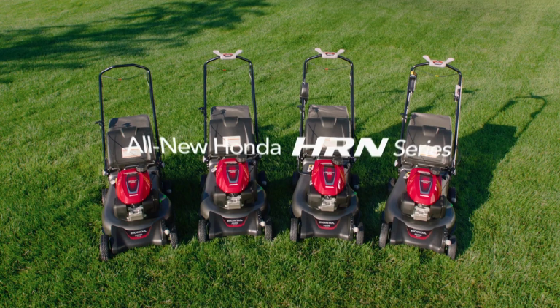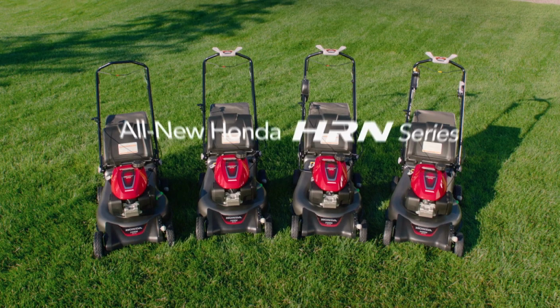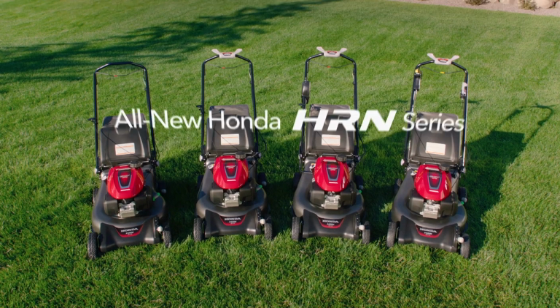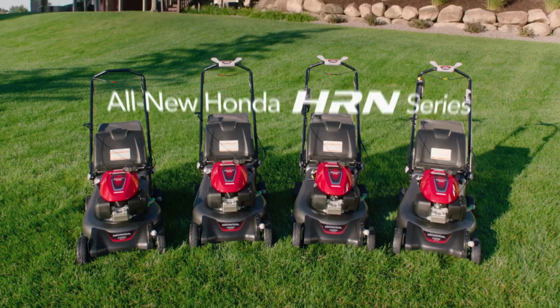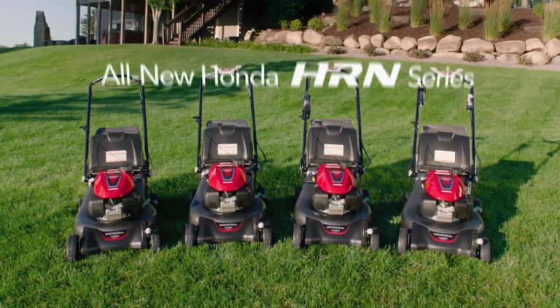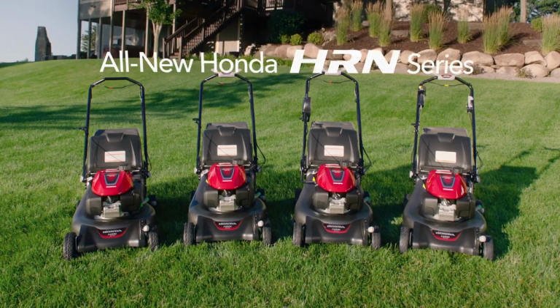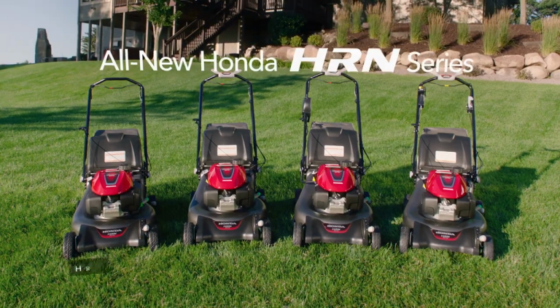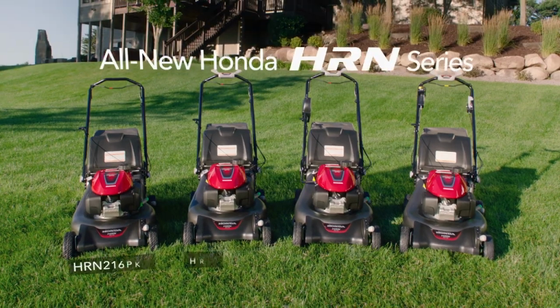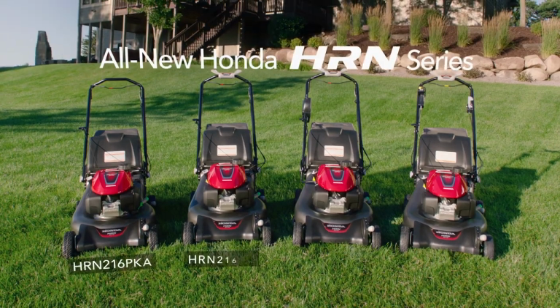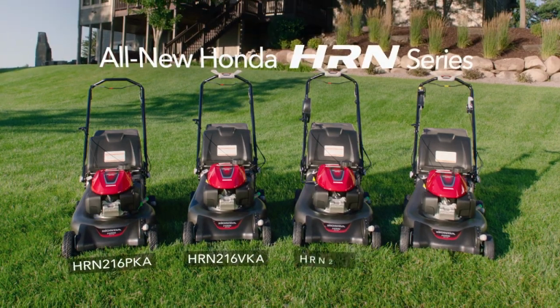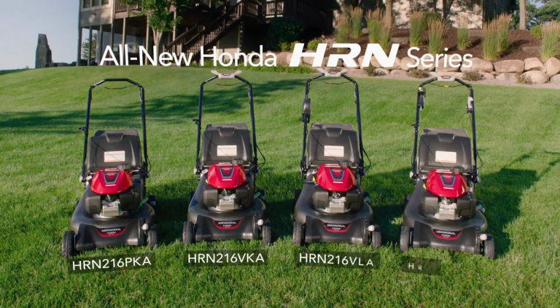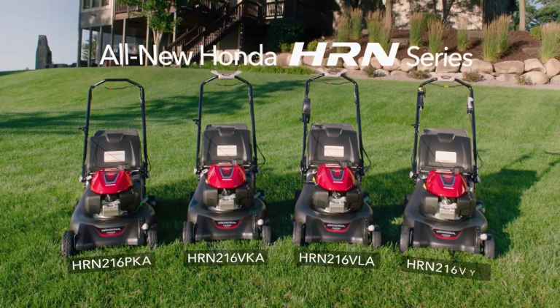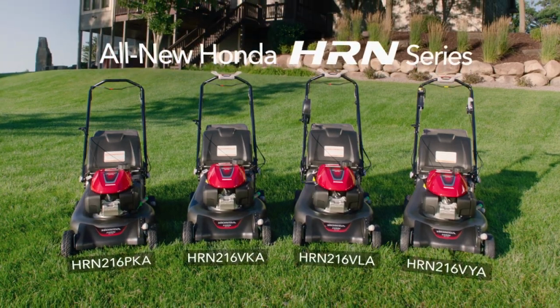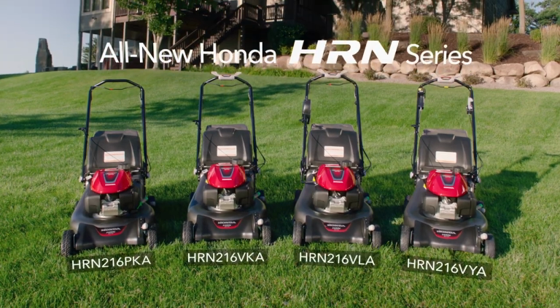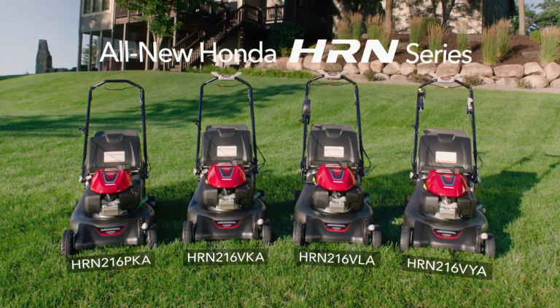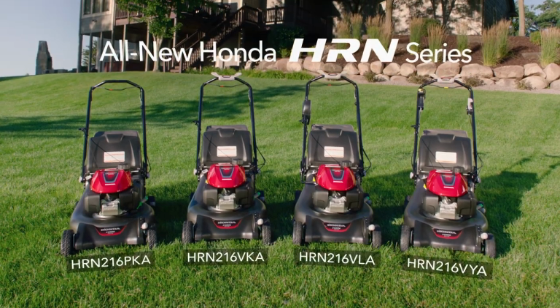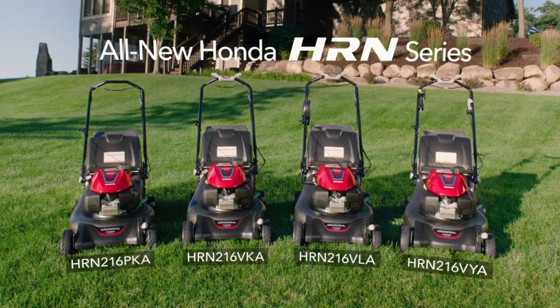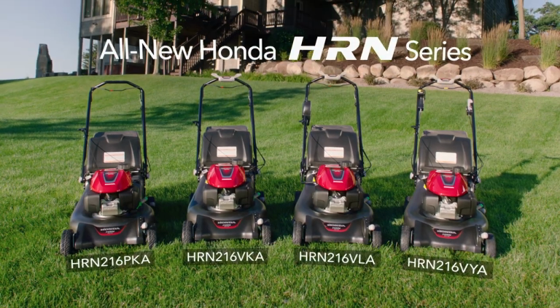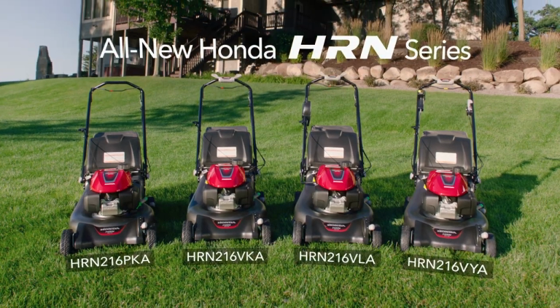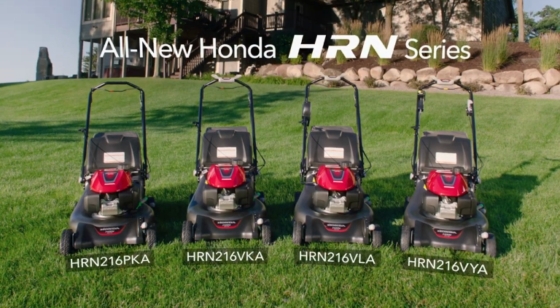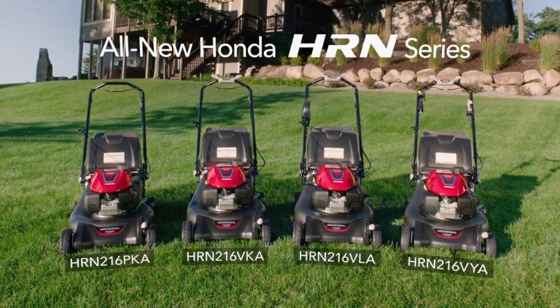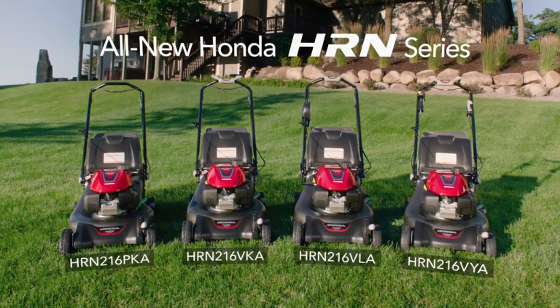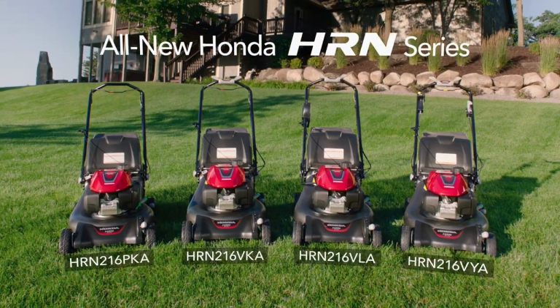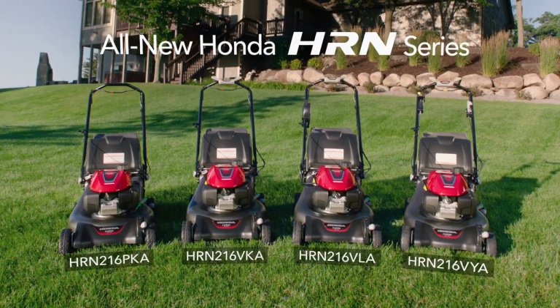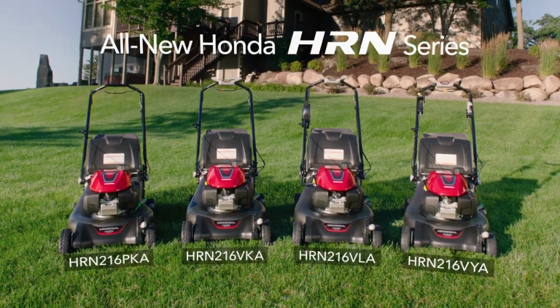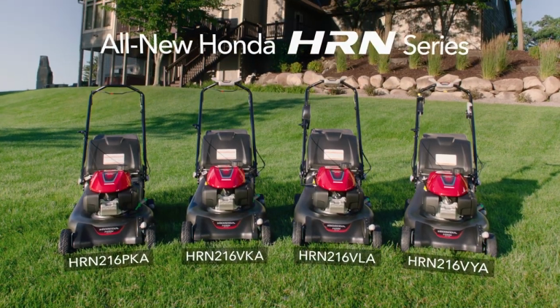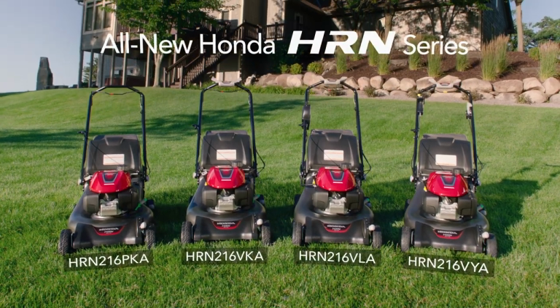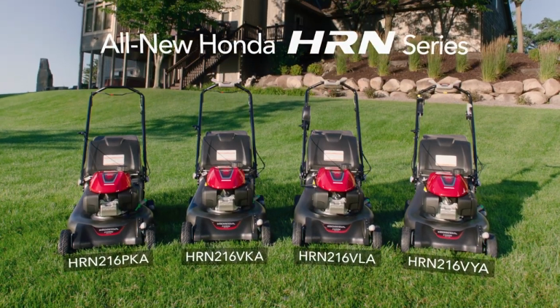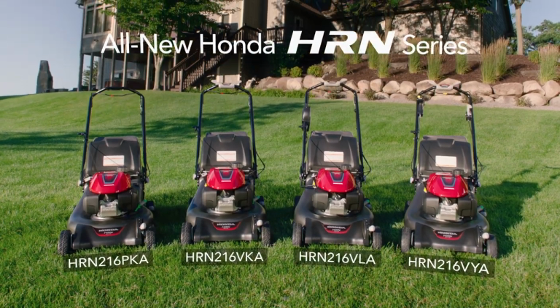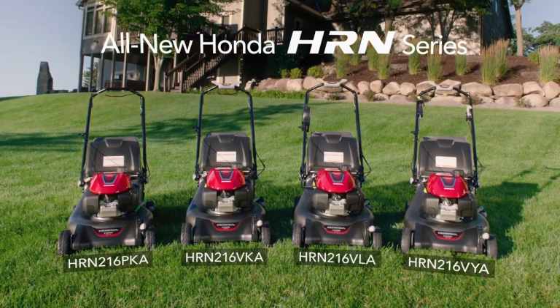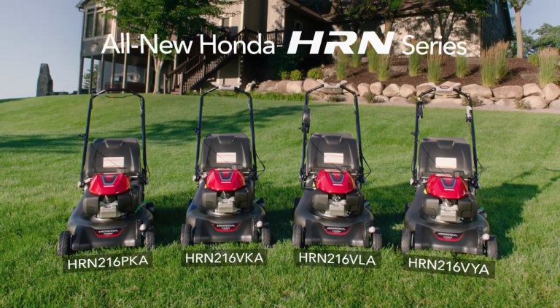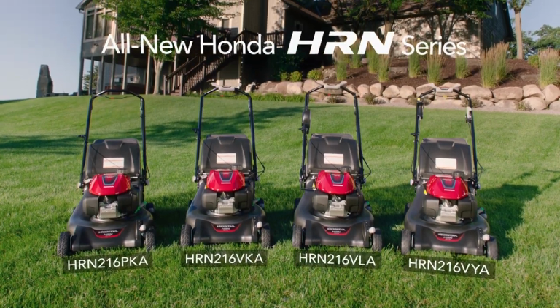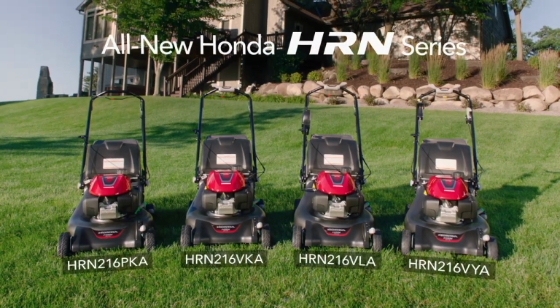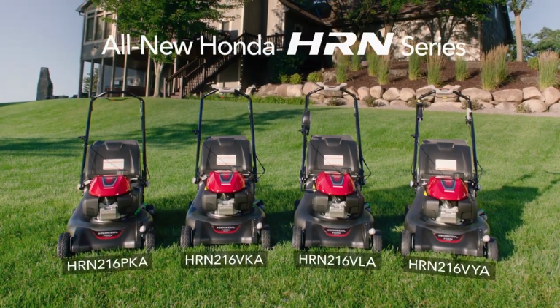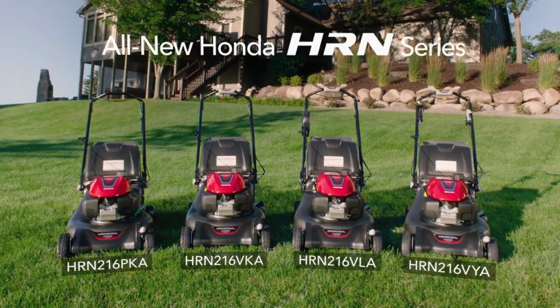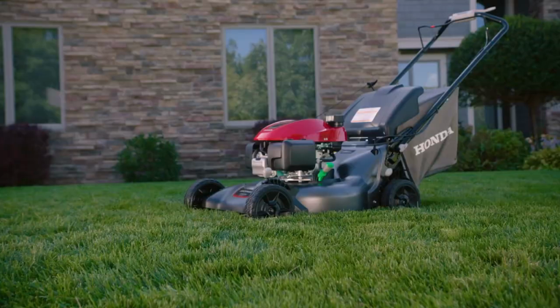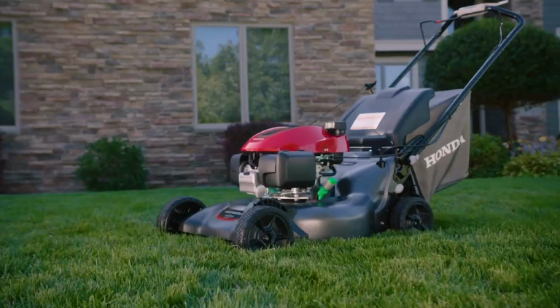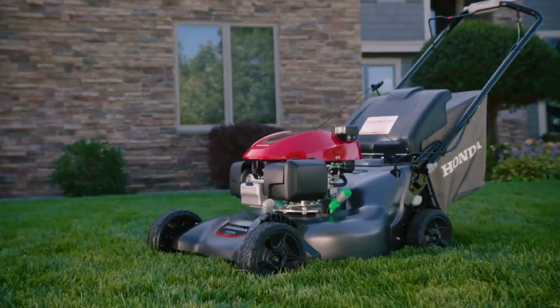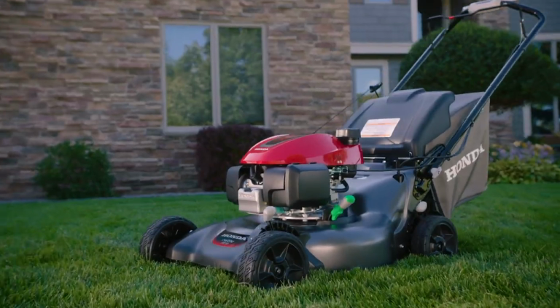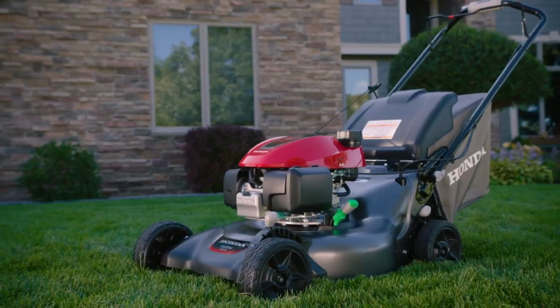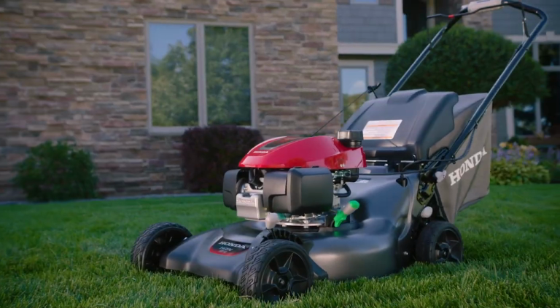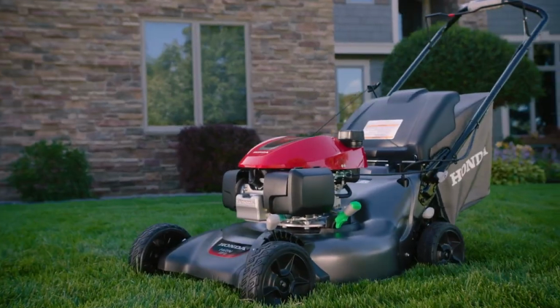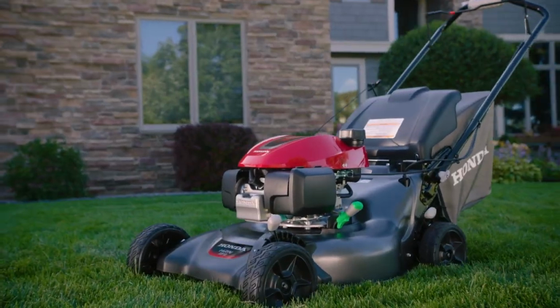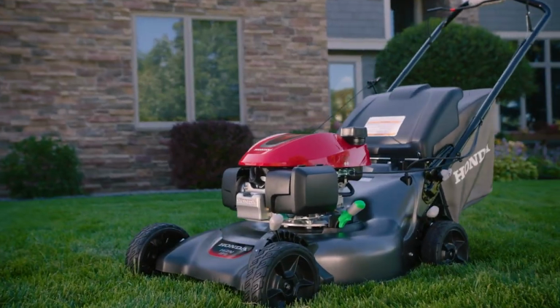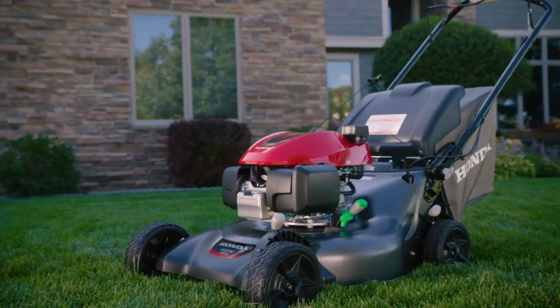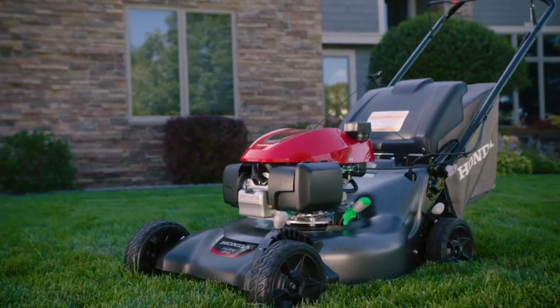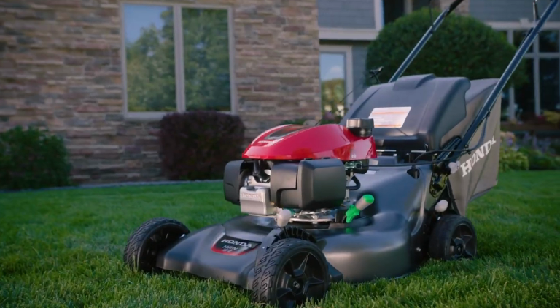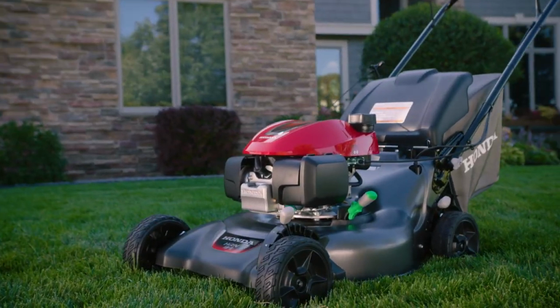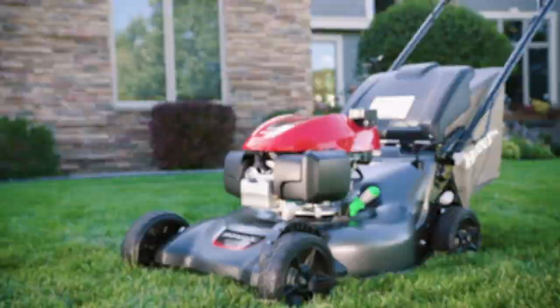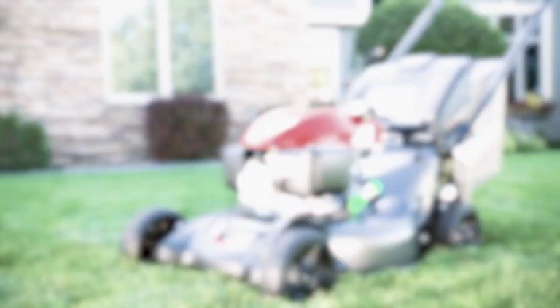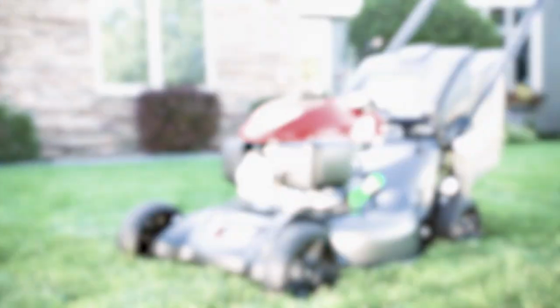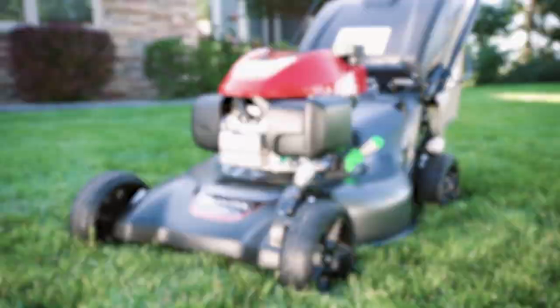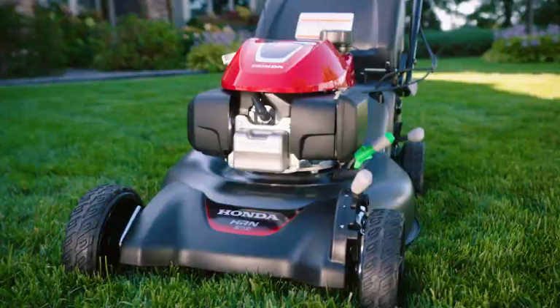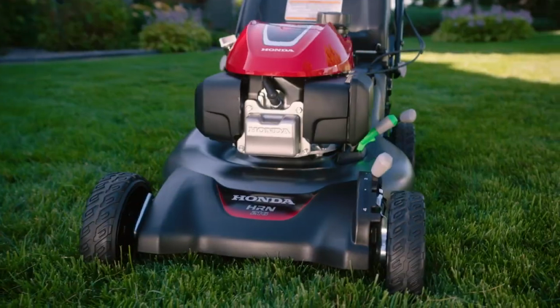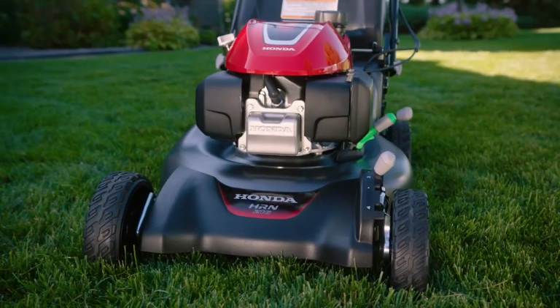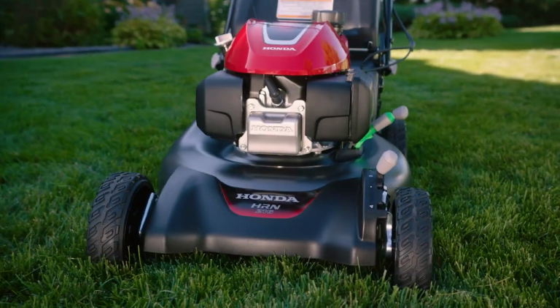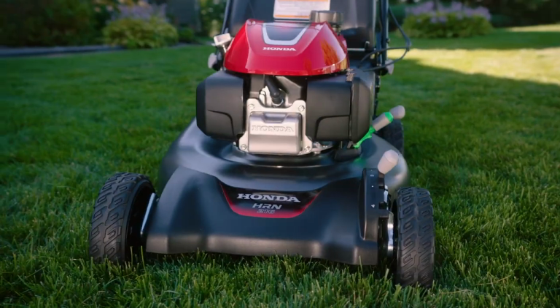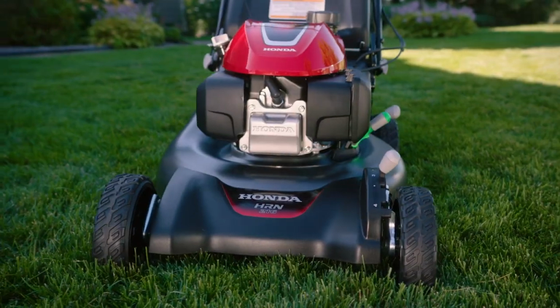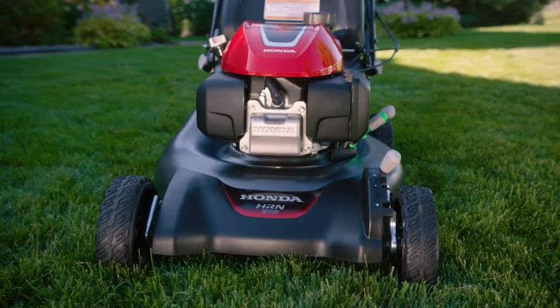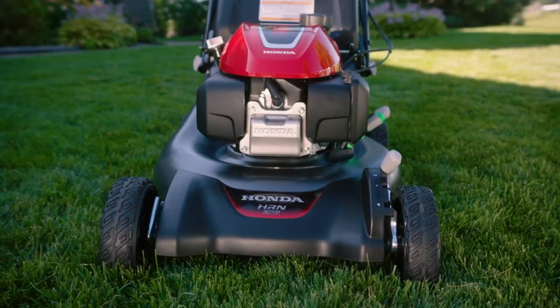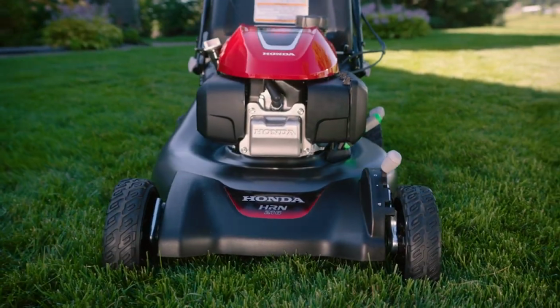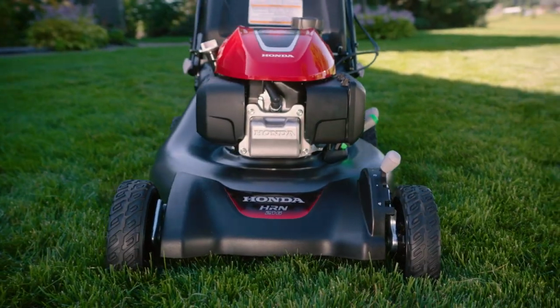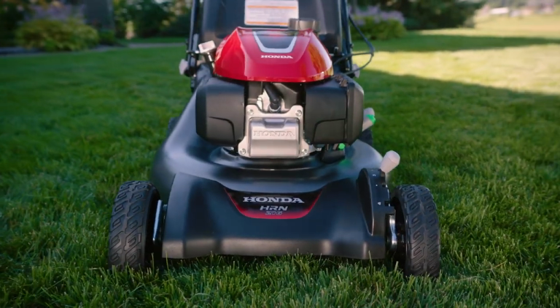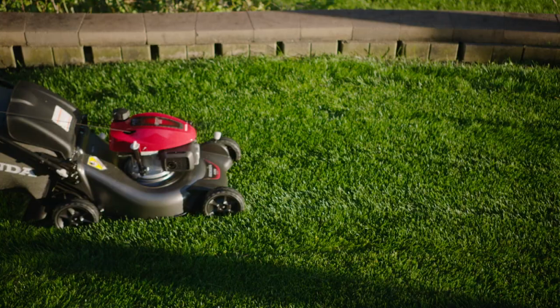Introducing the all-new Honda HRN series lawnmowers. Legendary reliability and quality from the brand you trust.